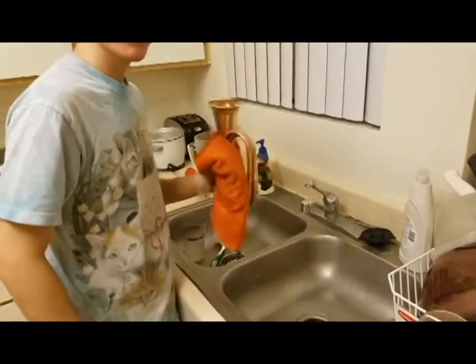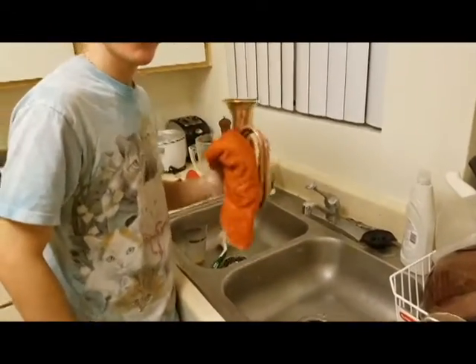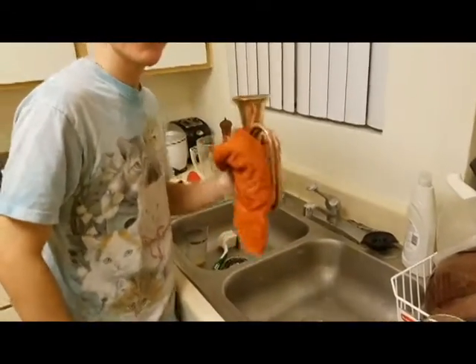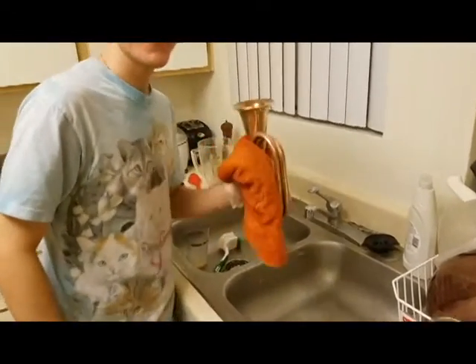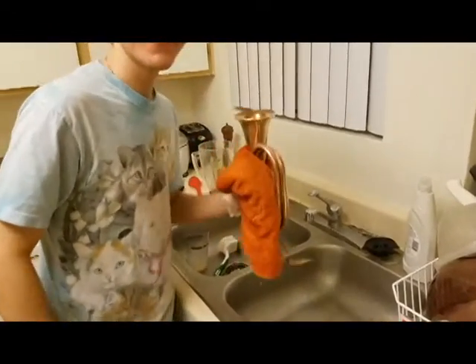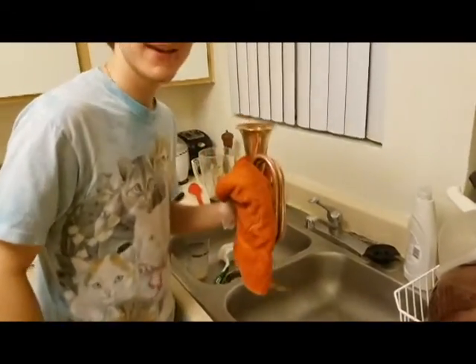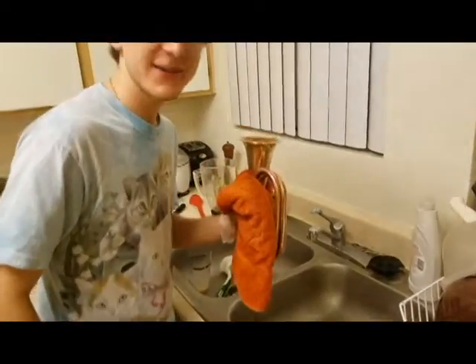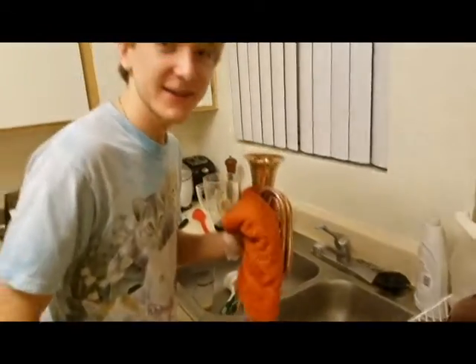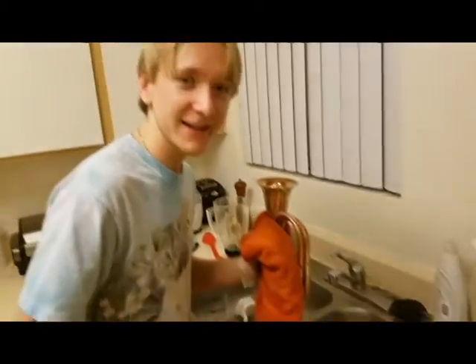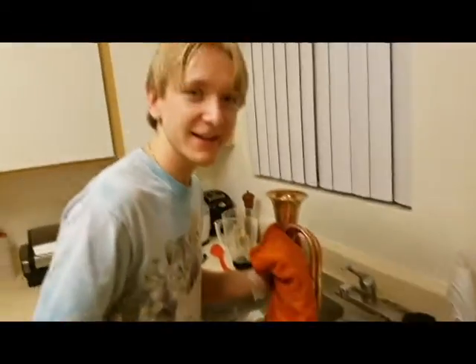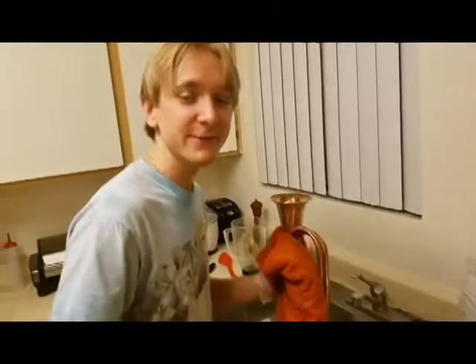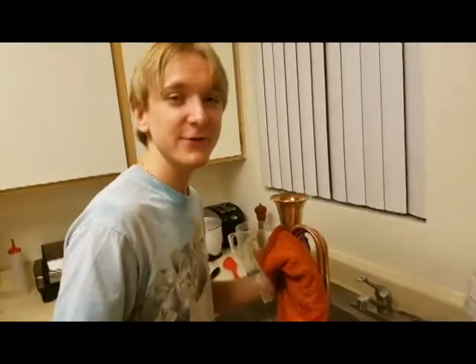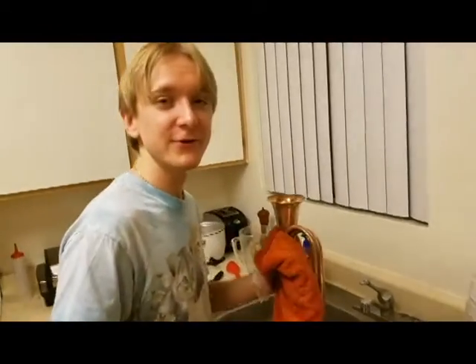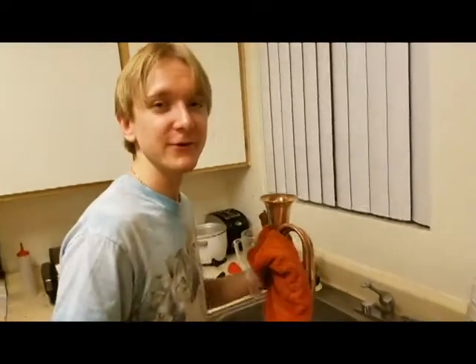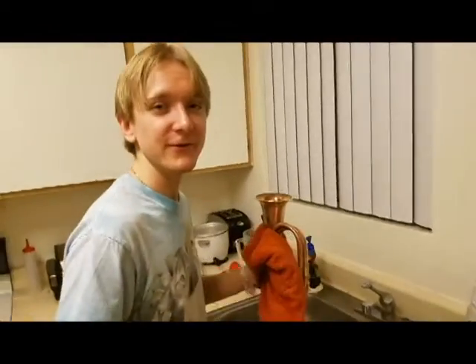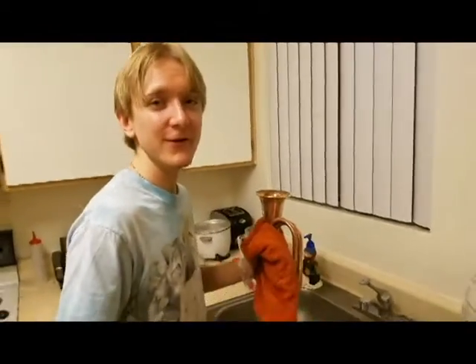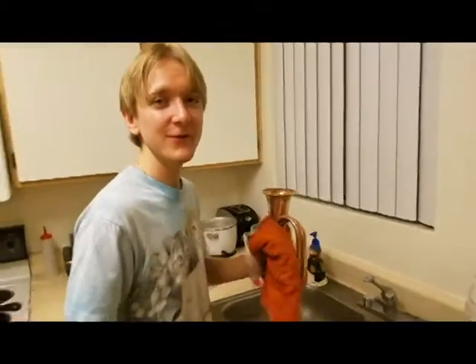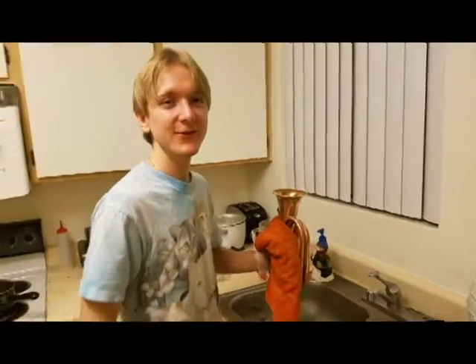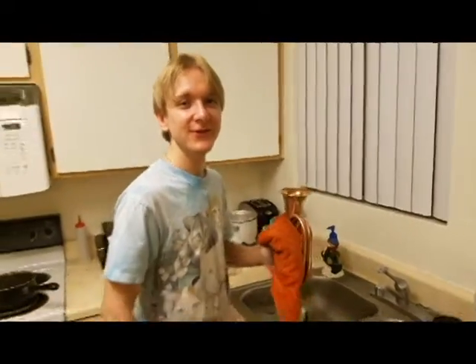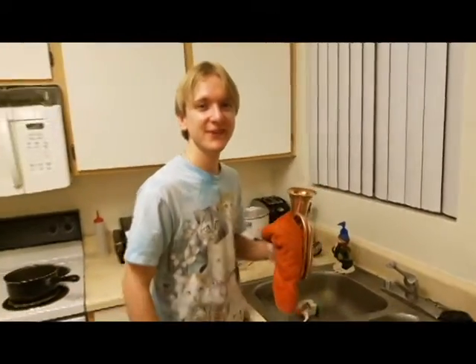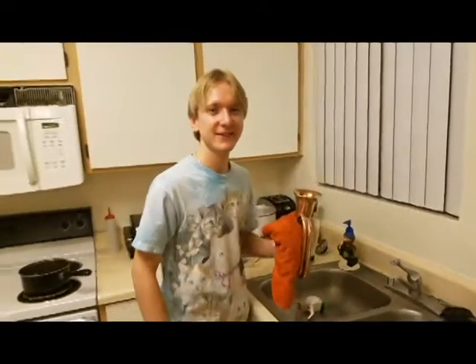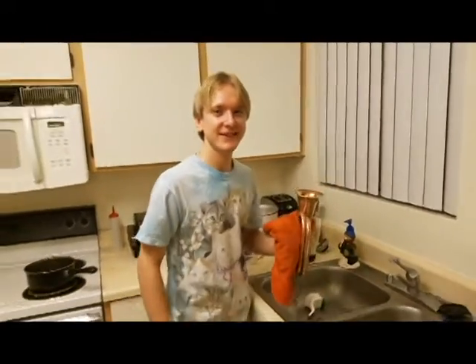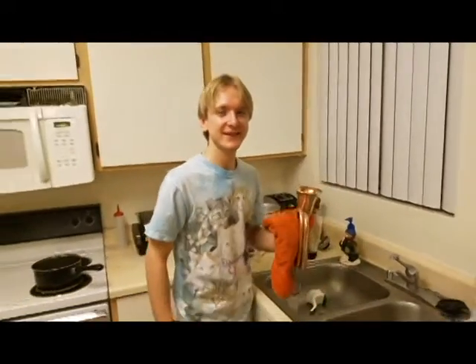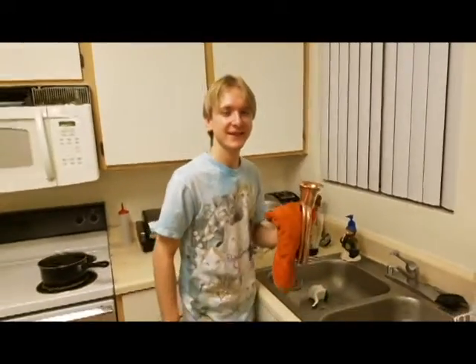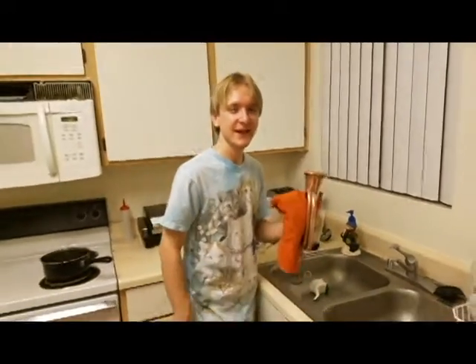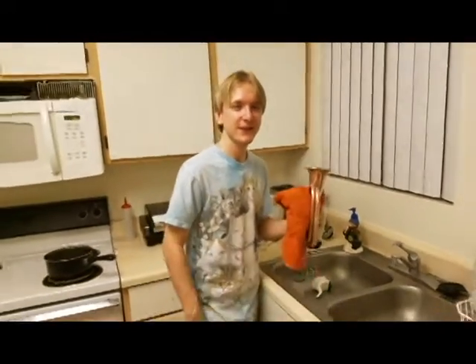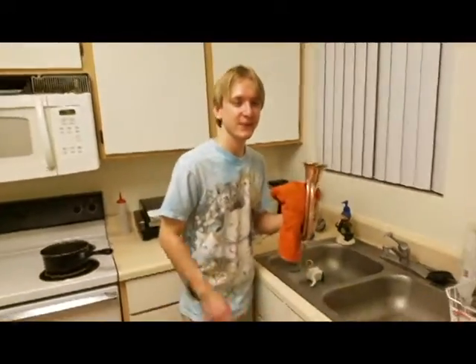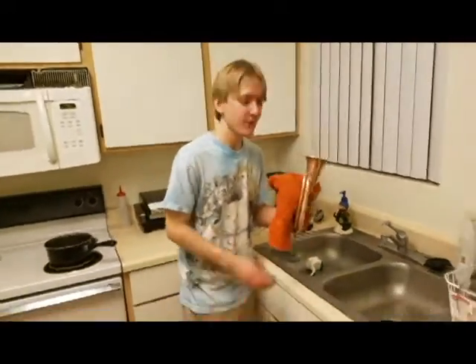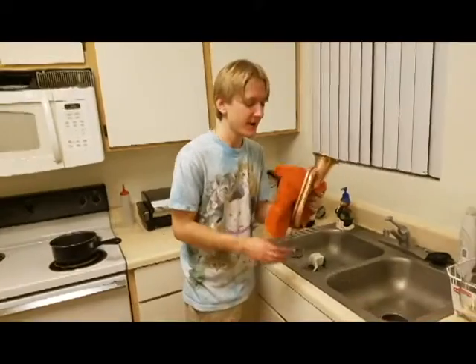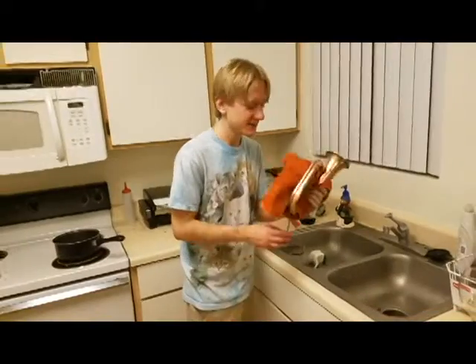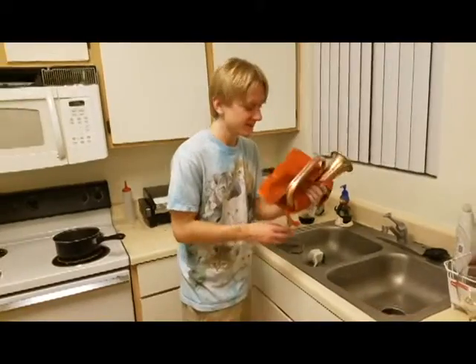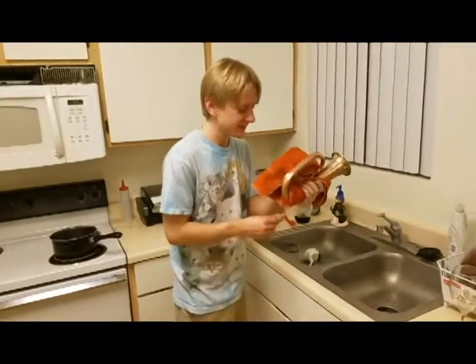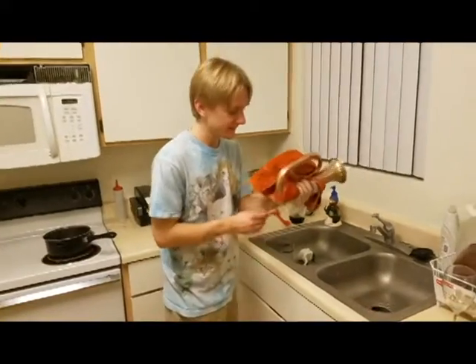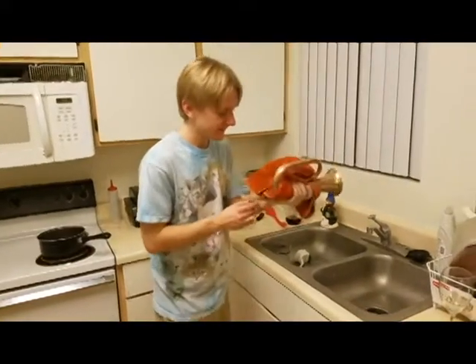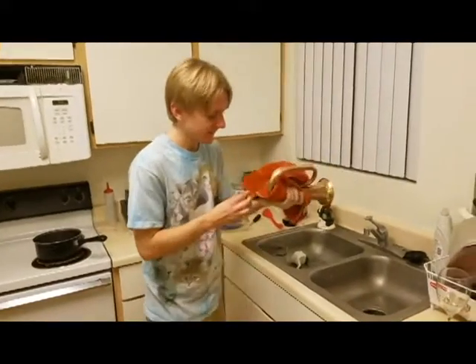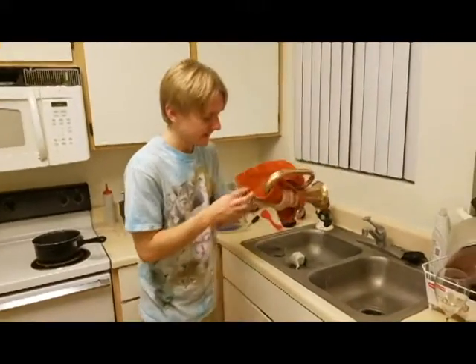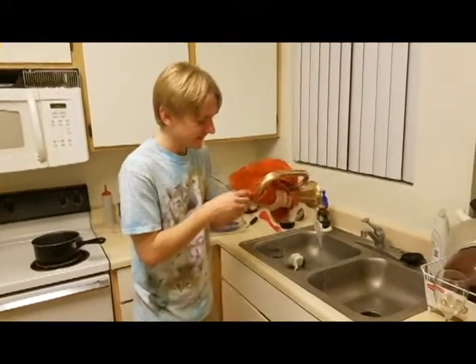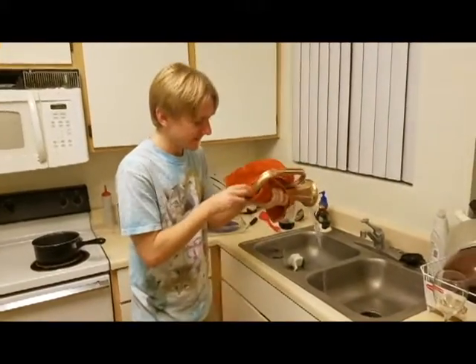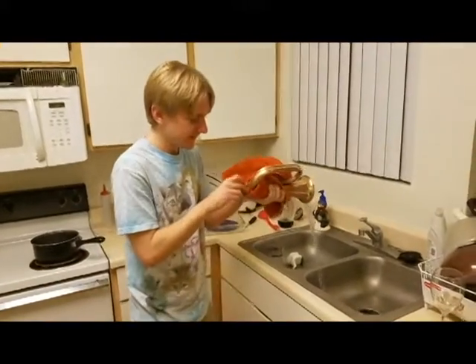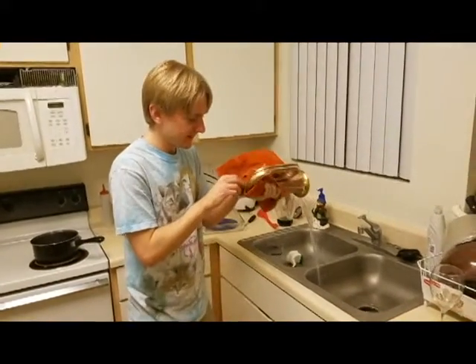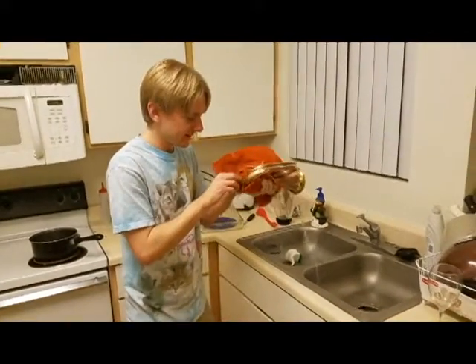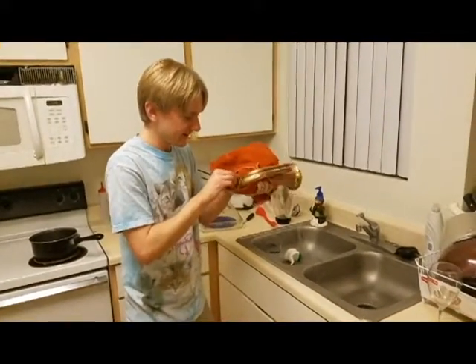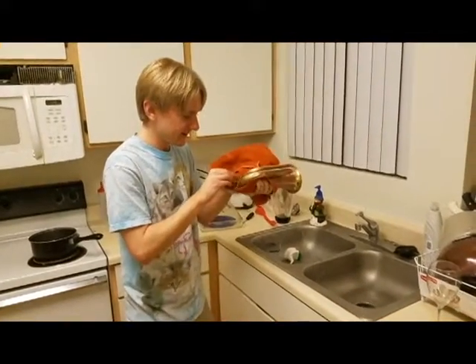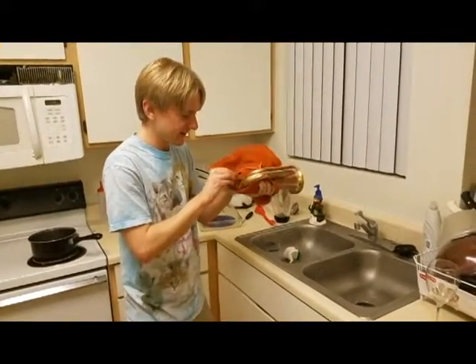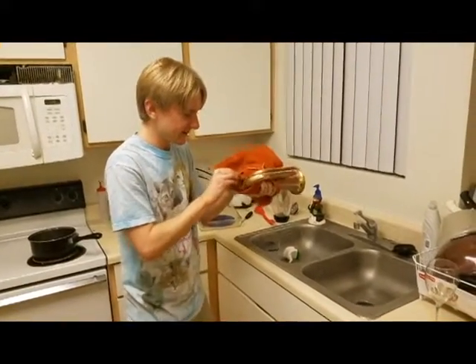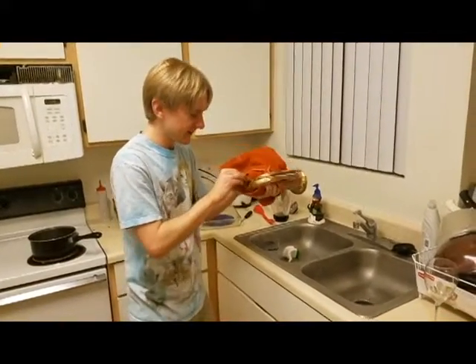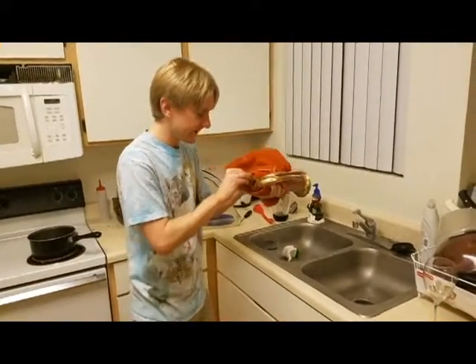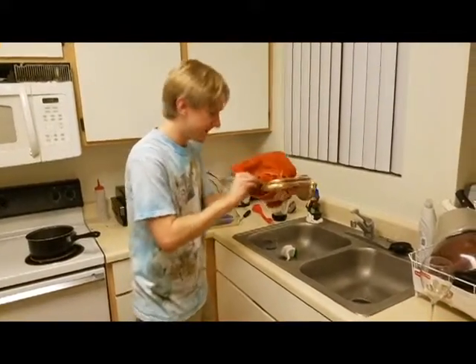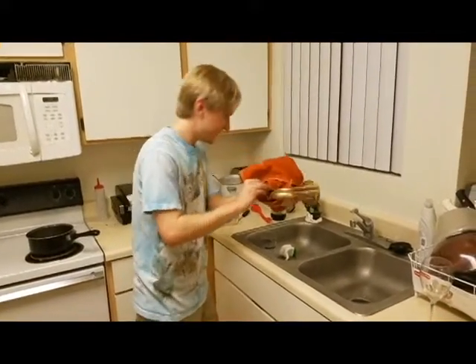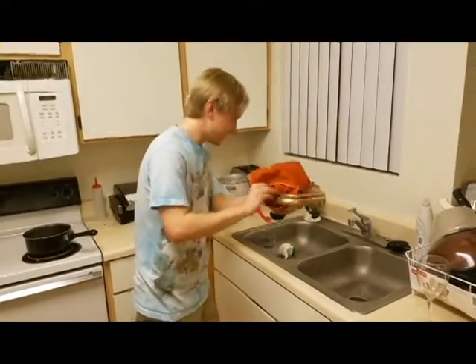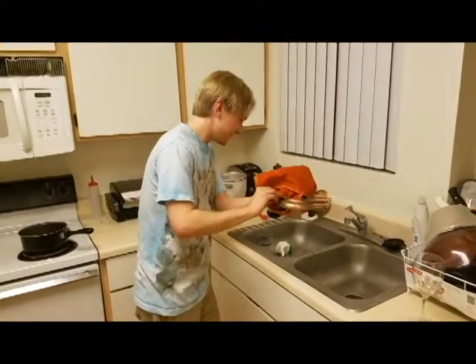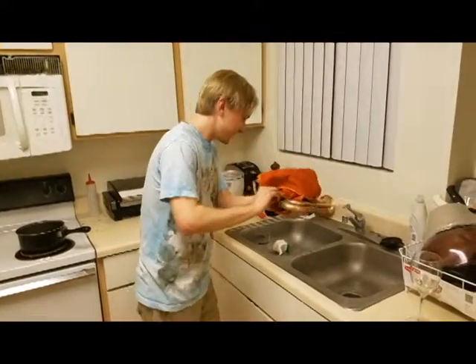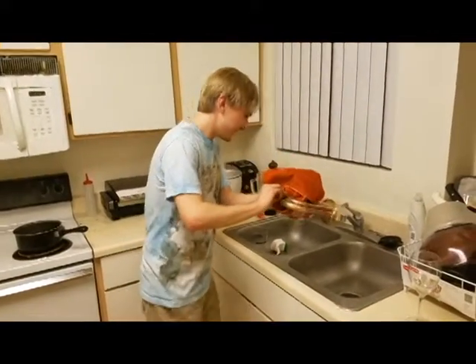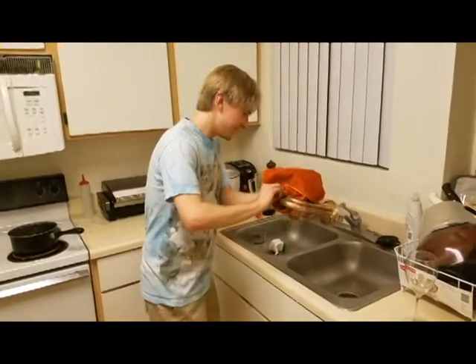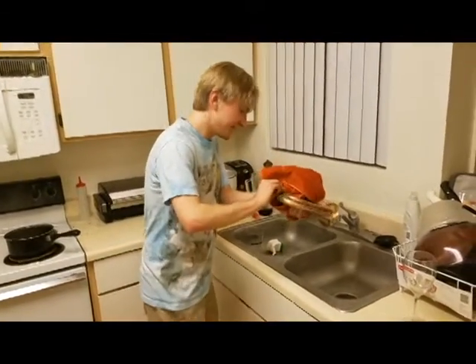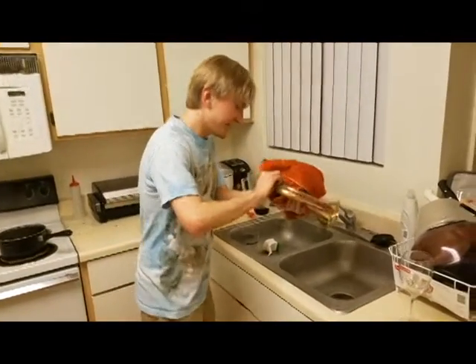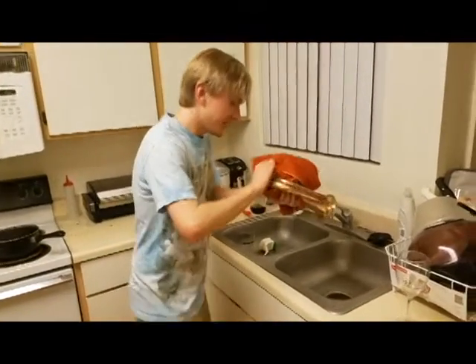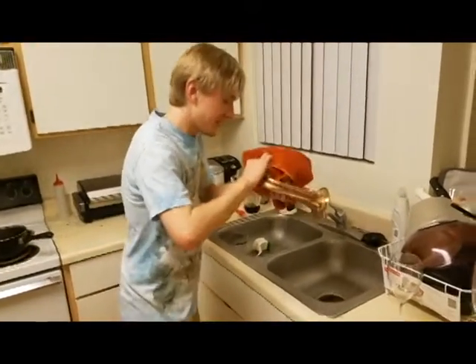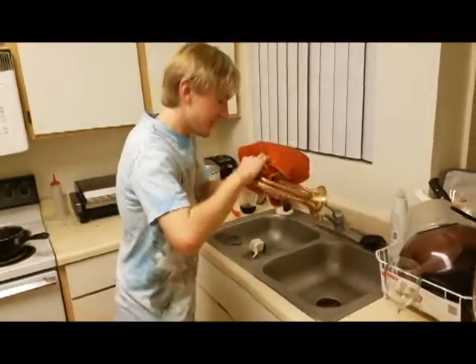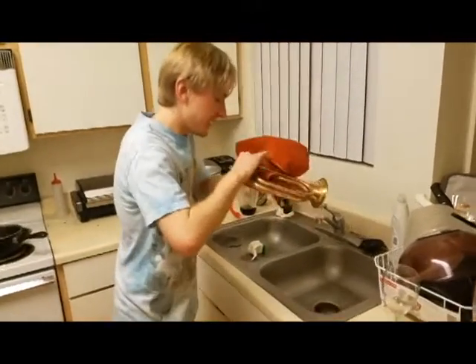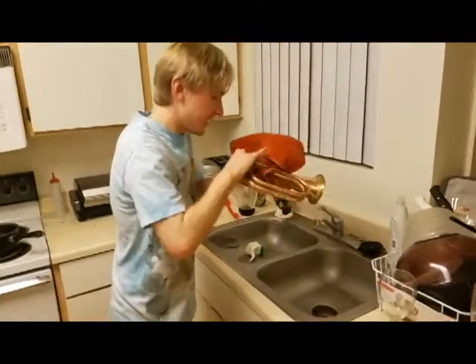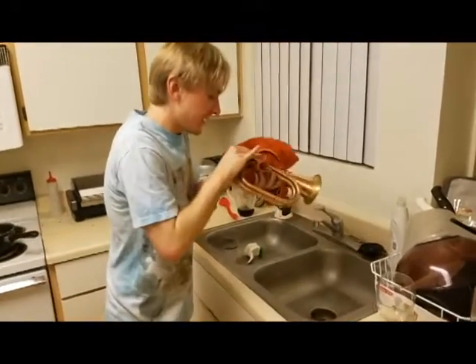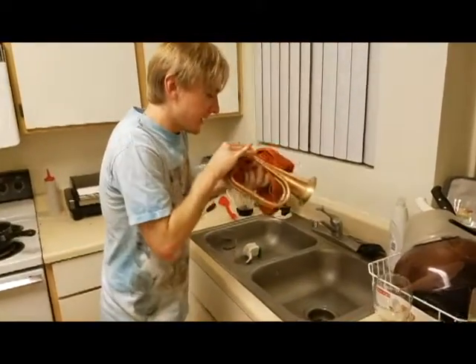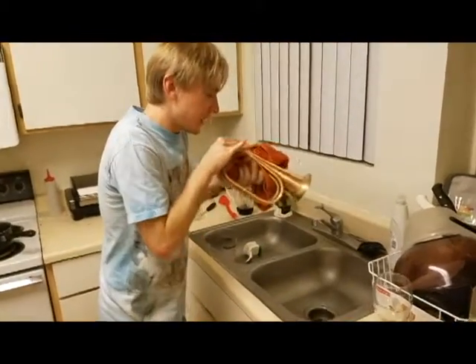And that's how you clean the bugle, folks. Thanks. Thanks for watching. There was more water.